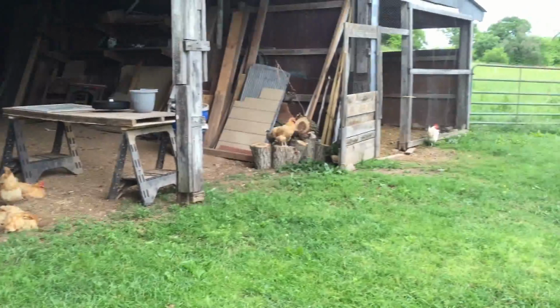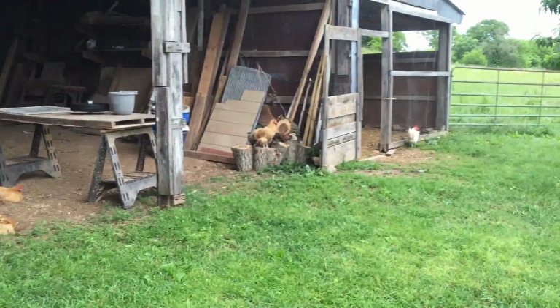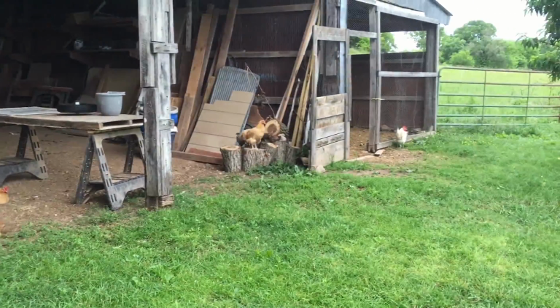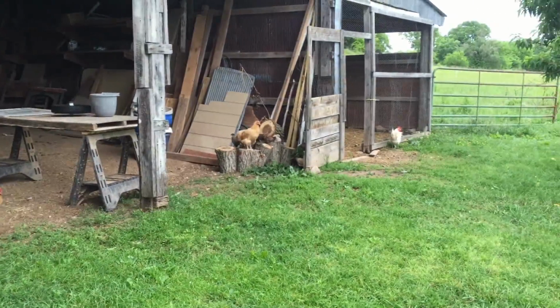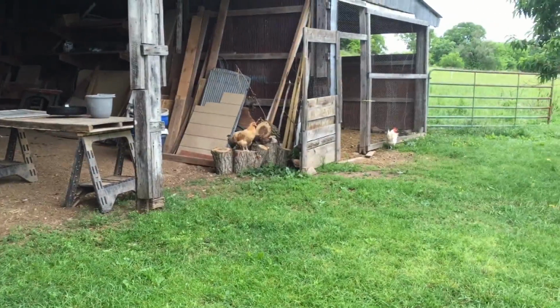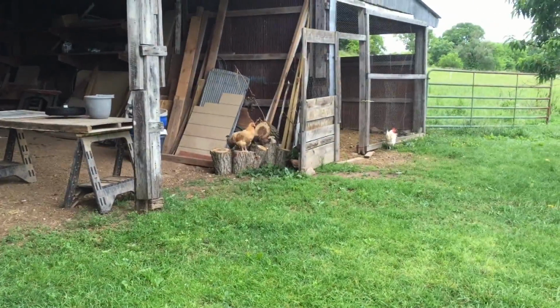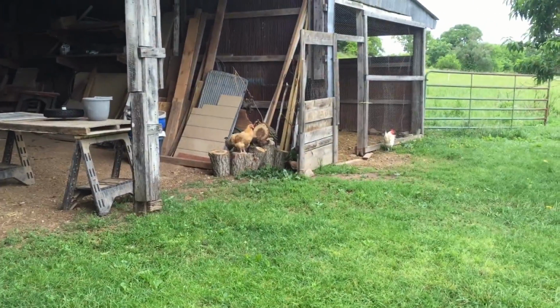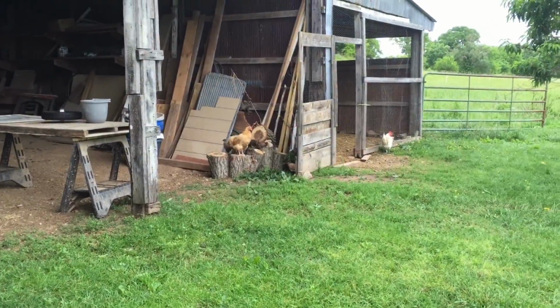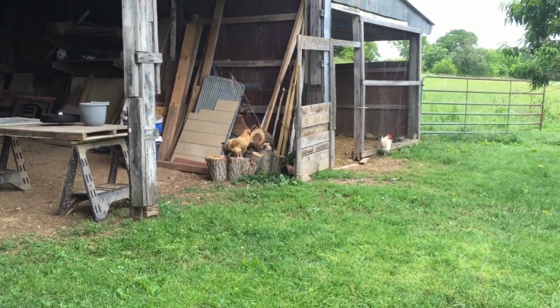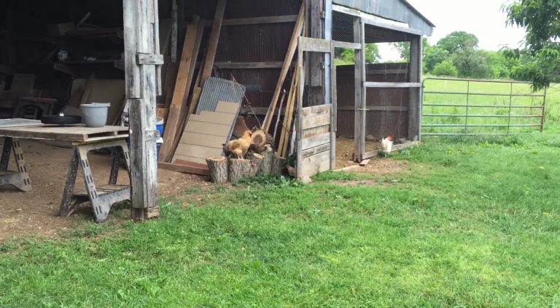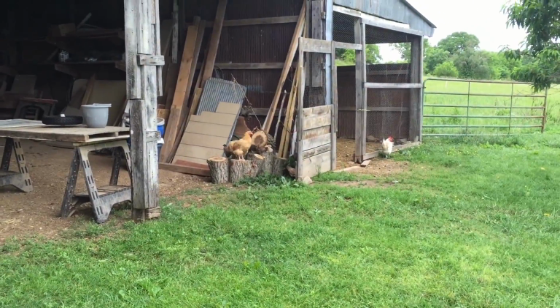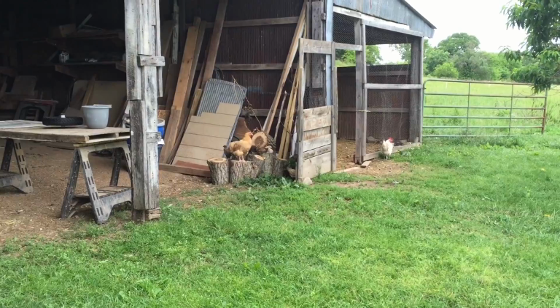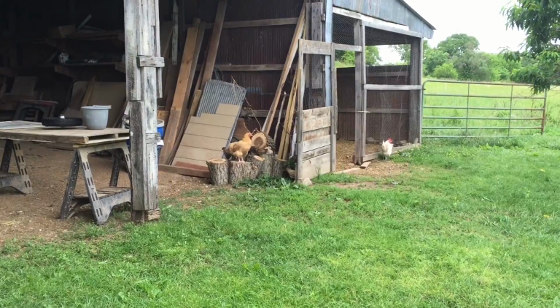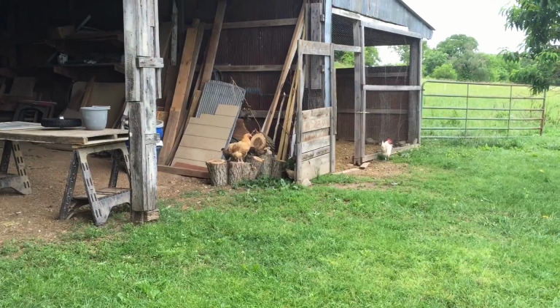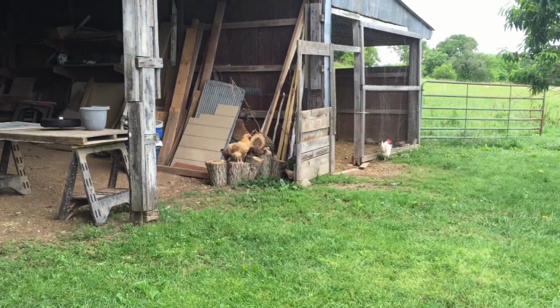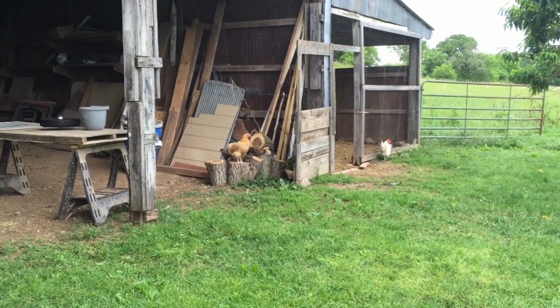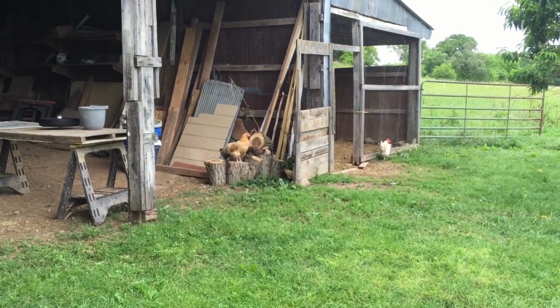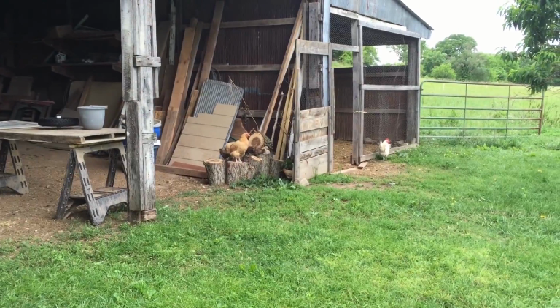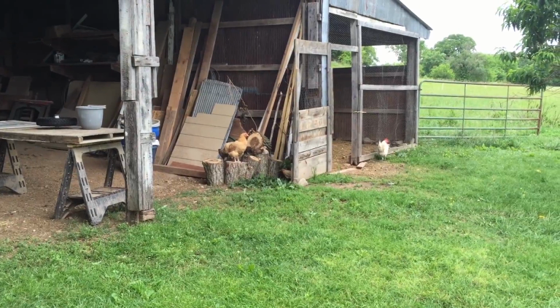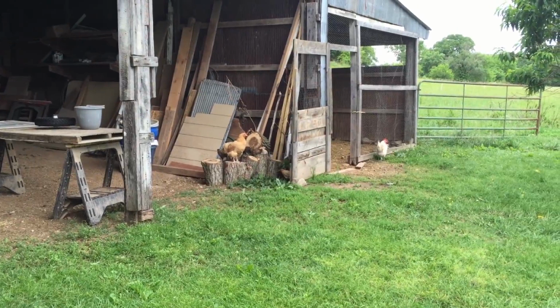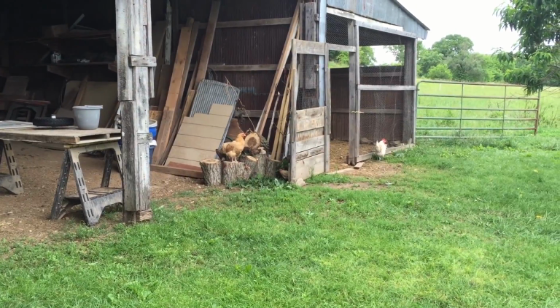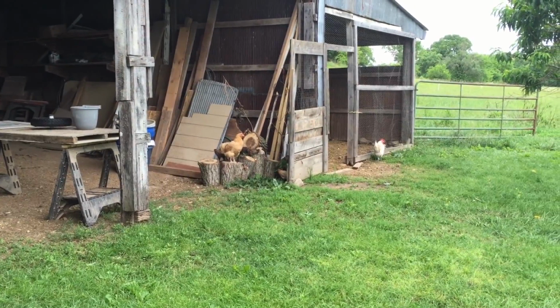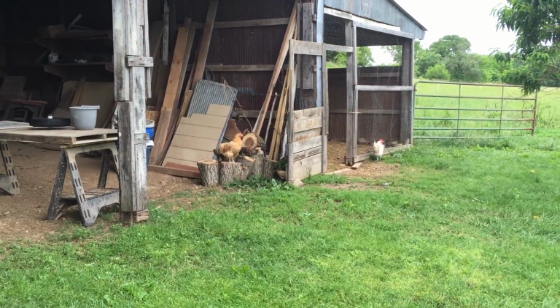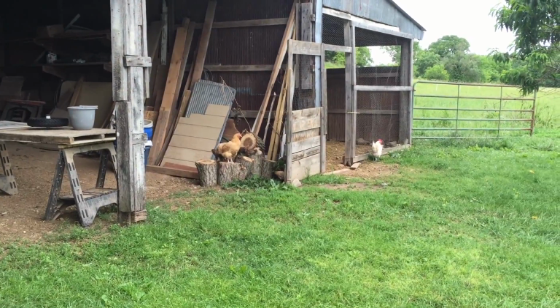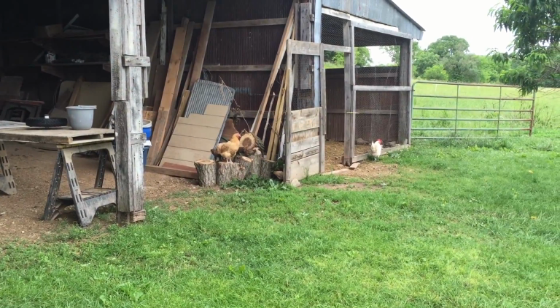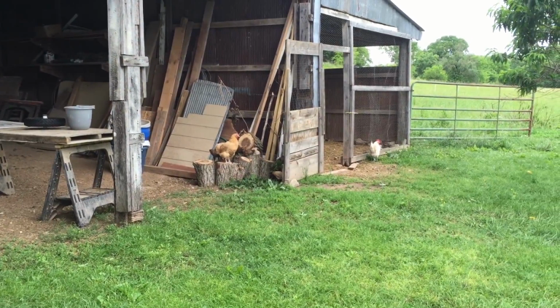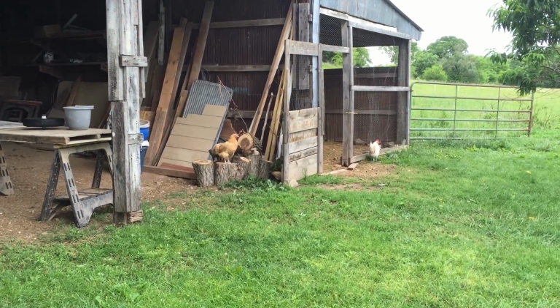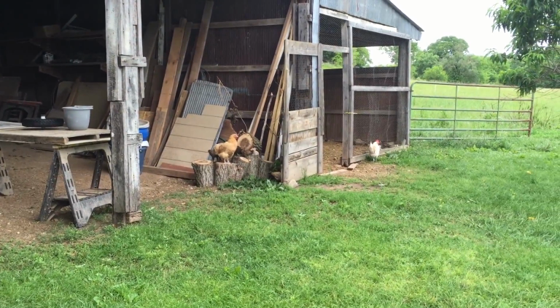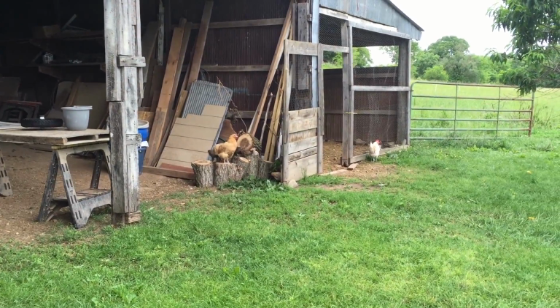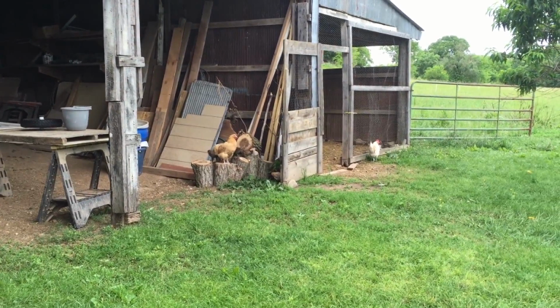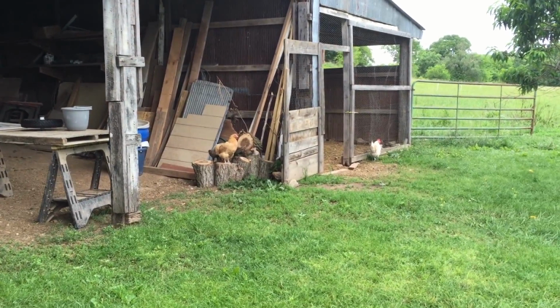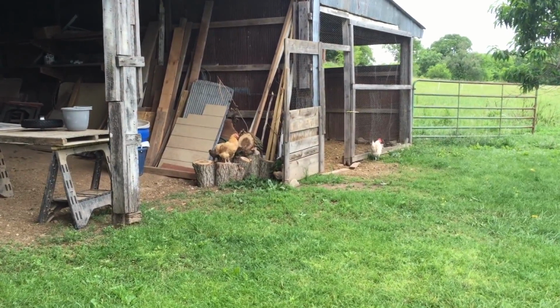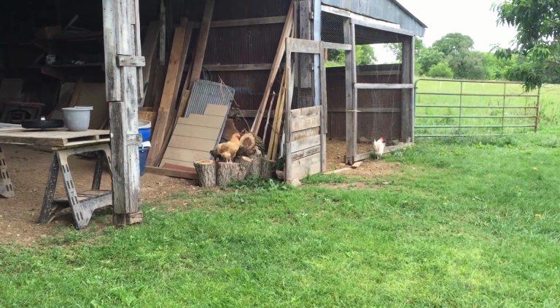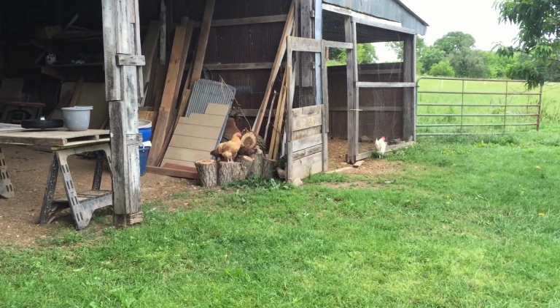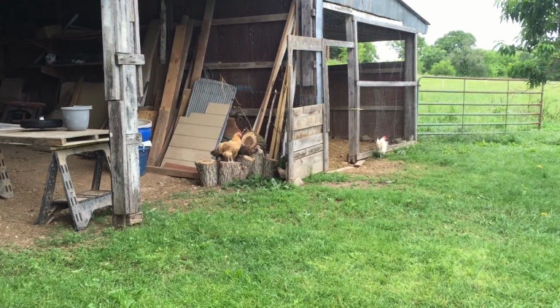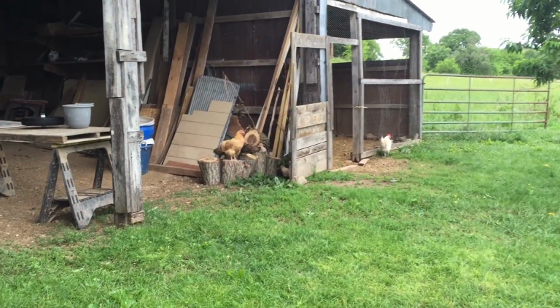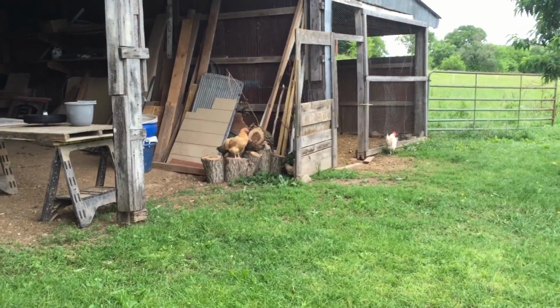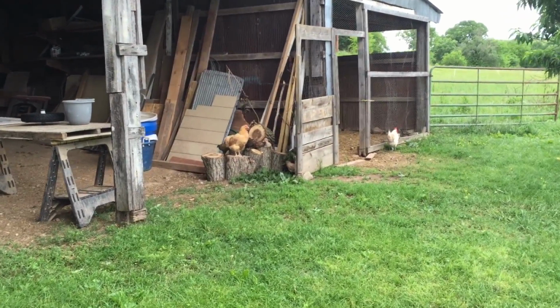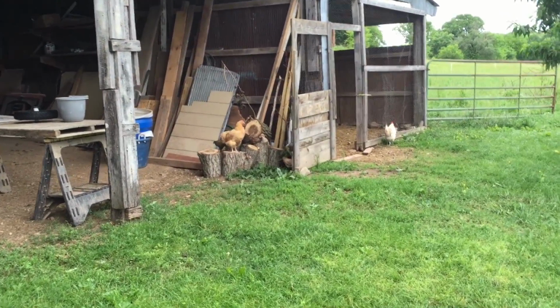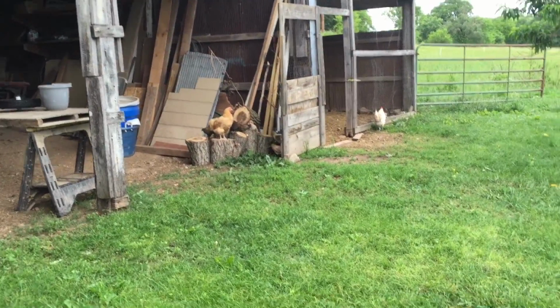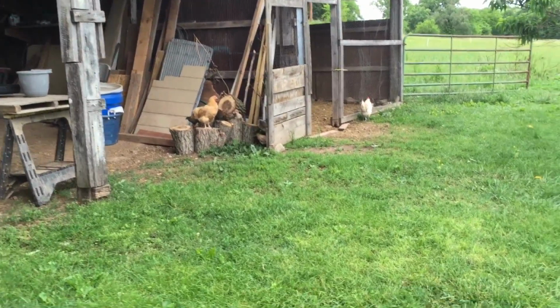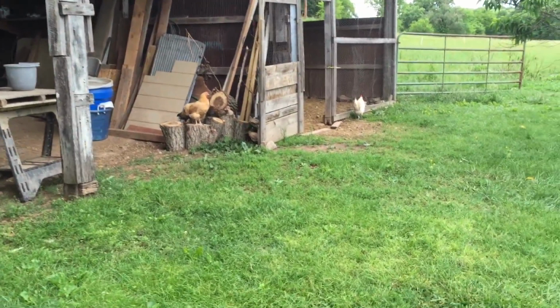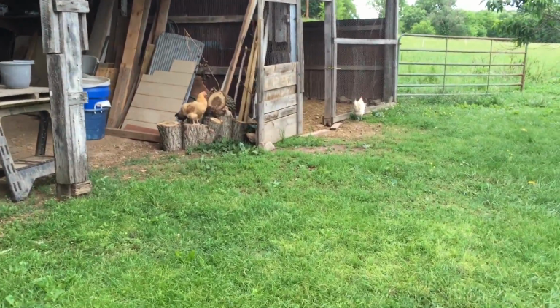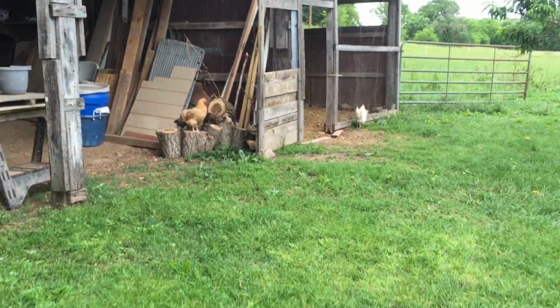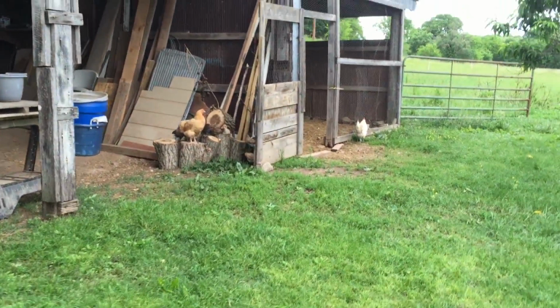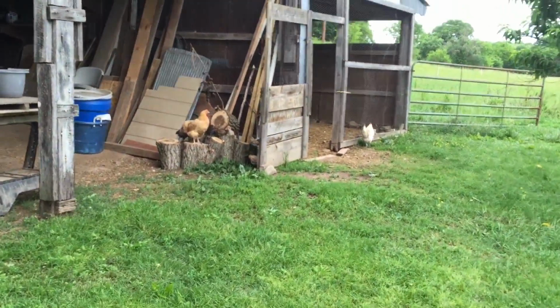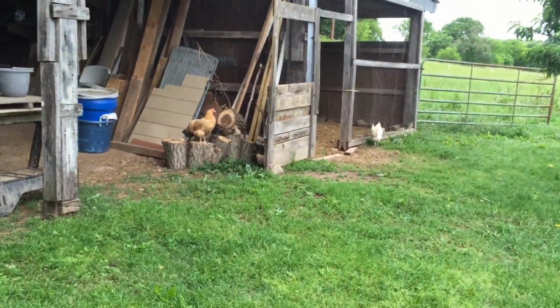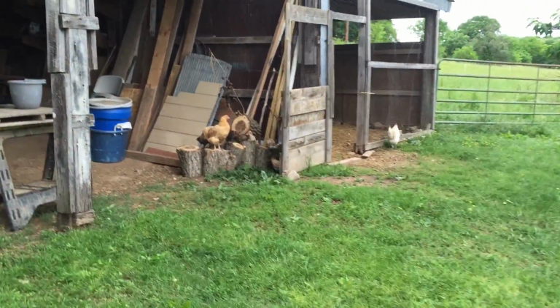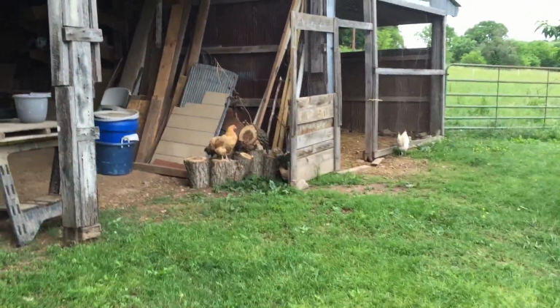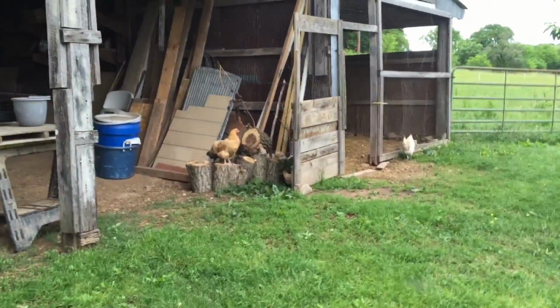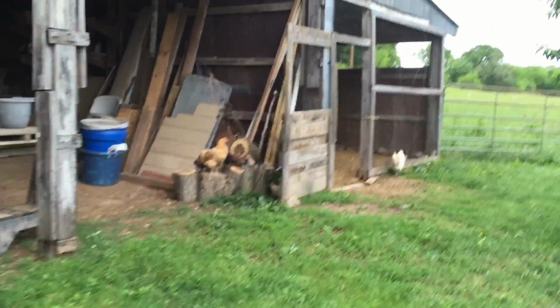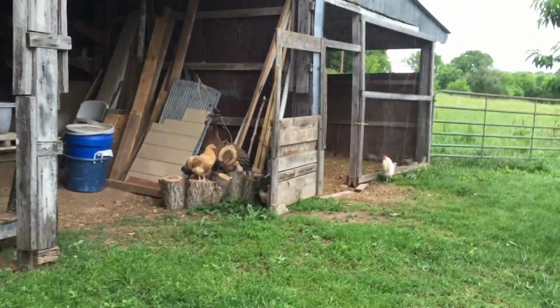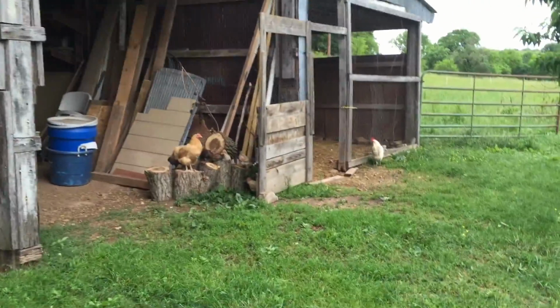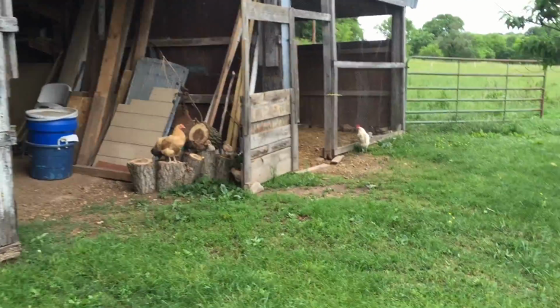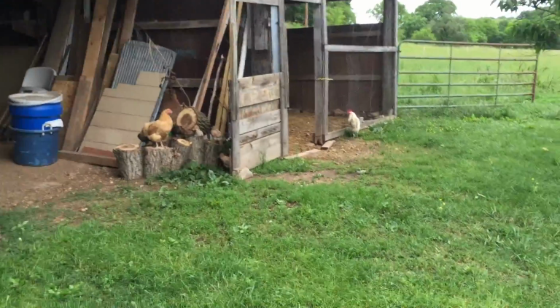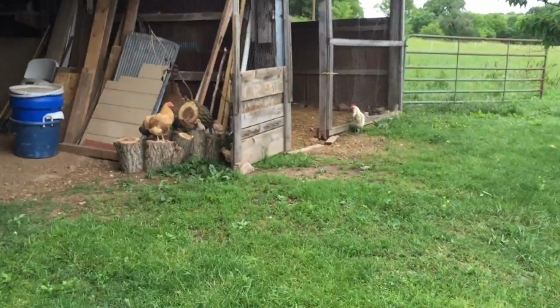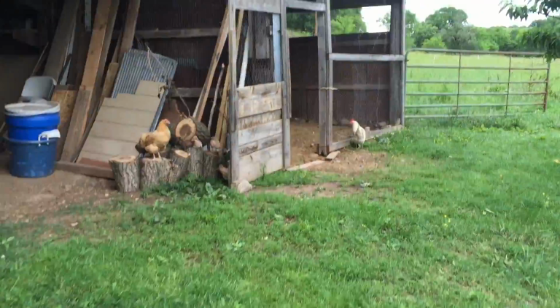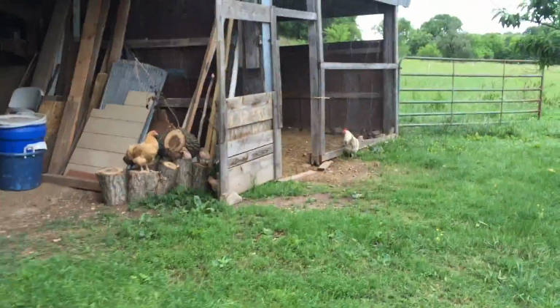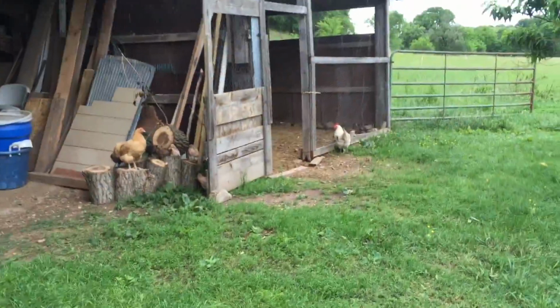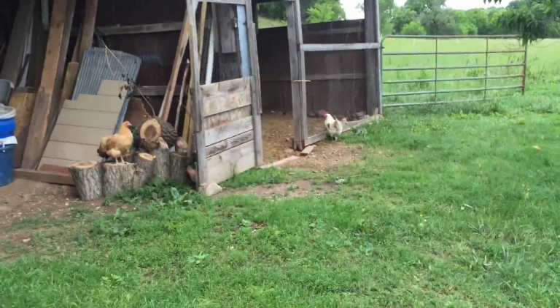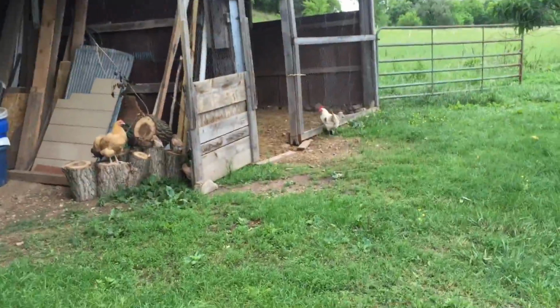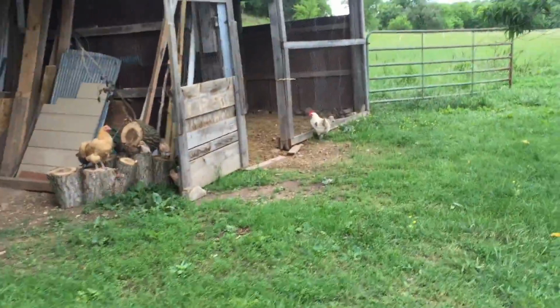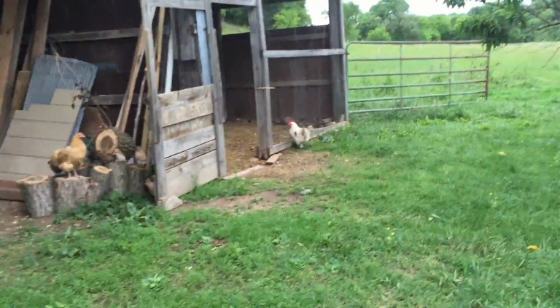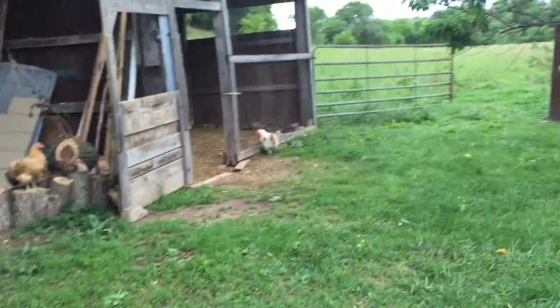Then there's Mama Hen with all her little chicks. Let's go on inside.